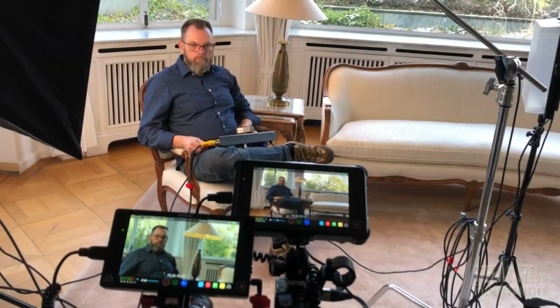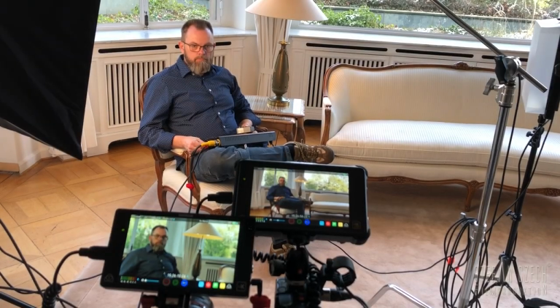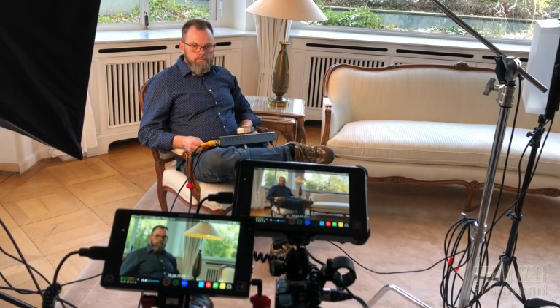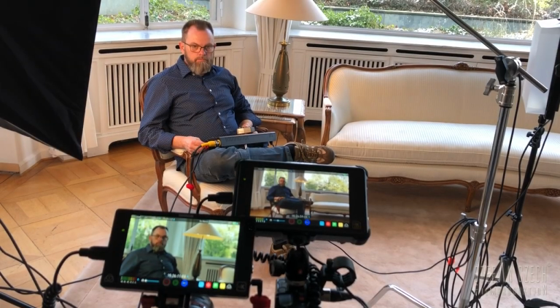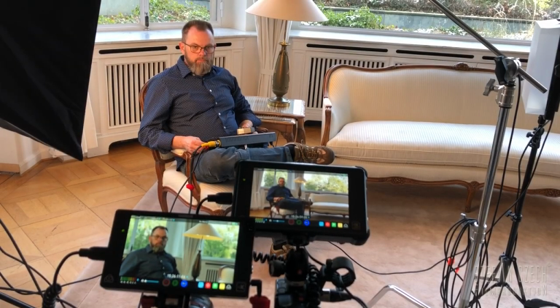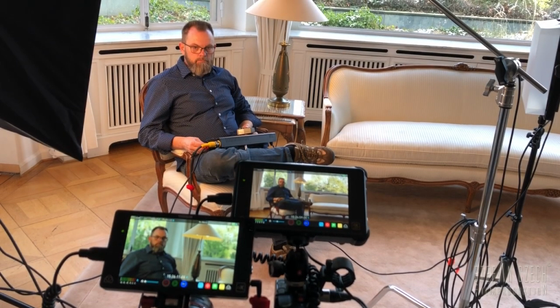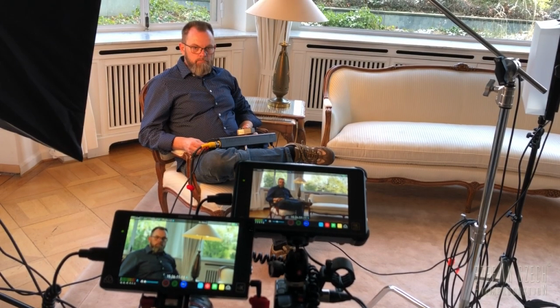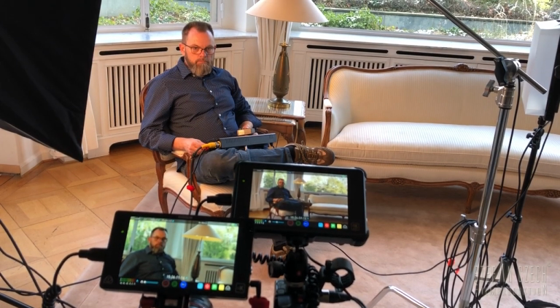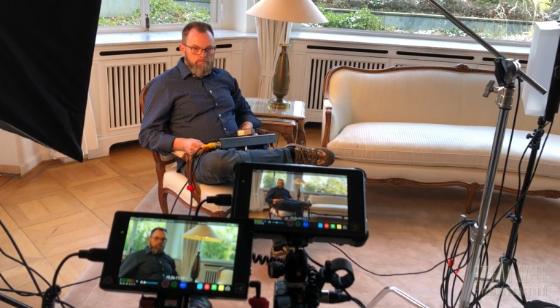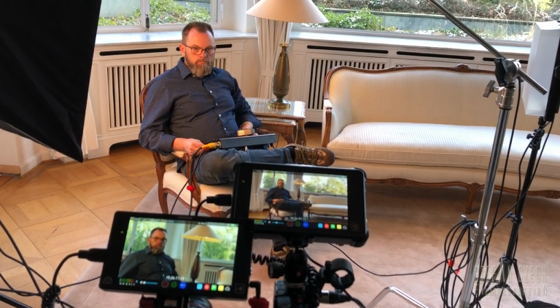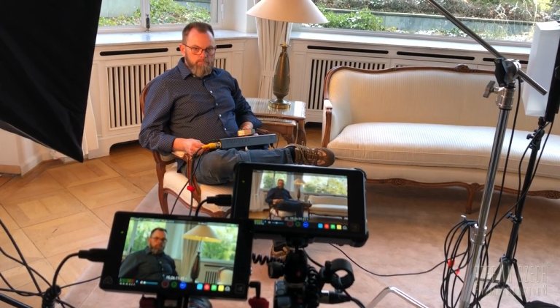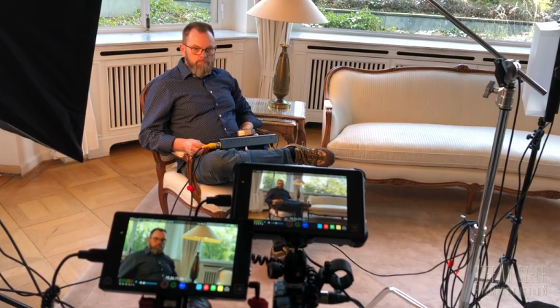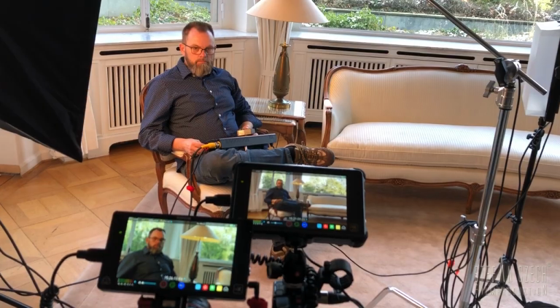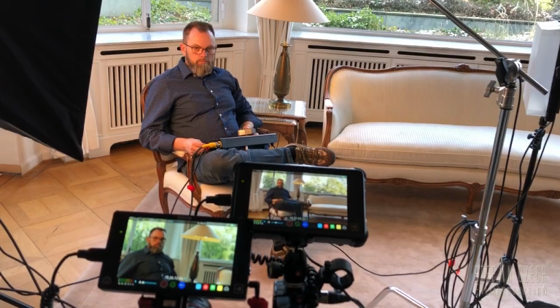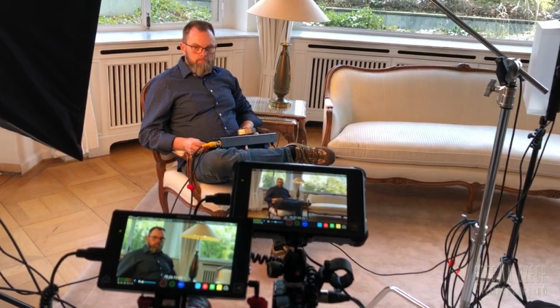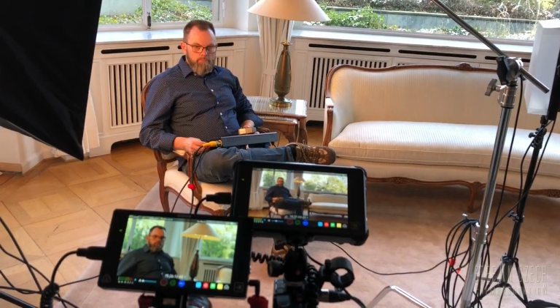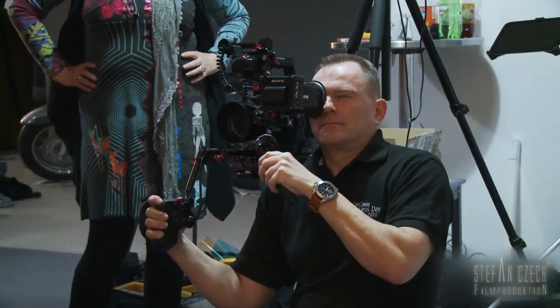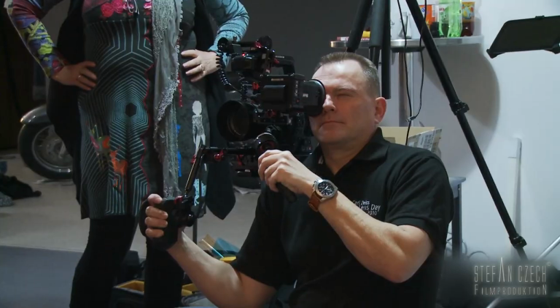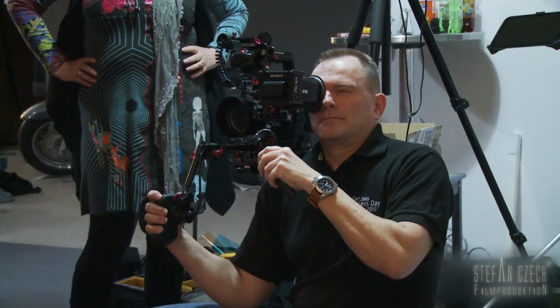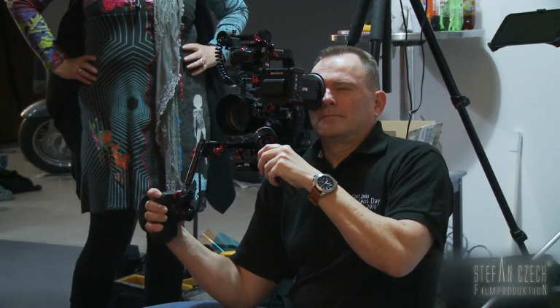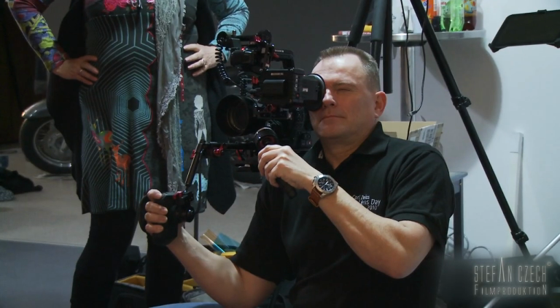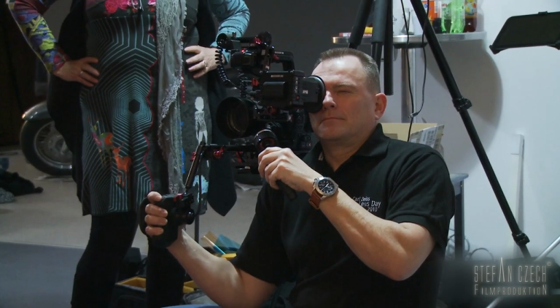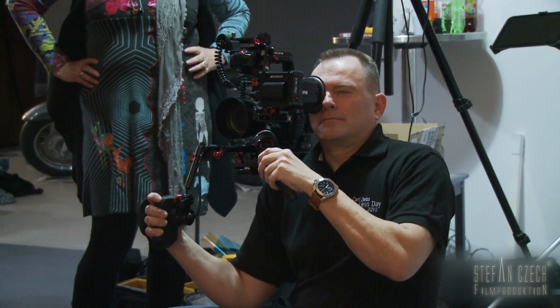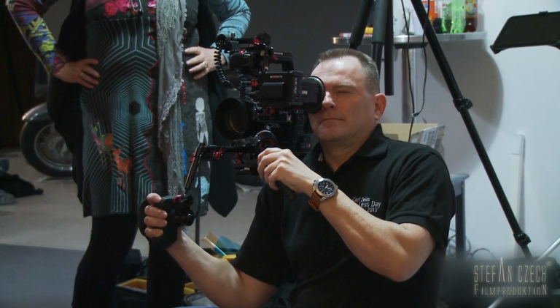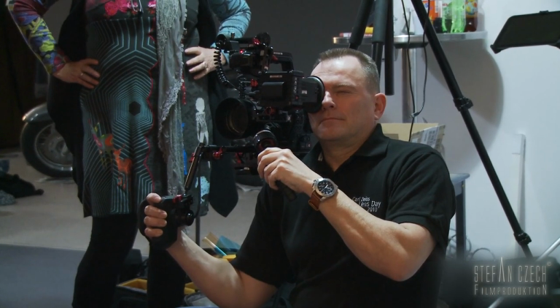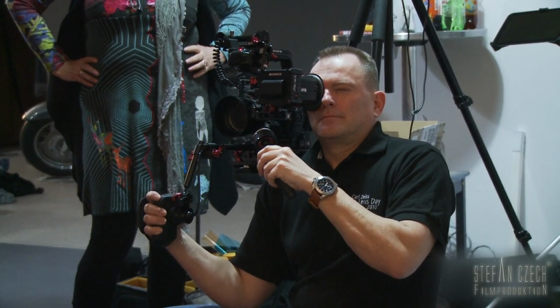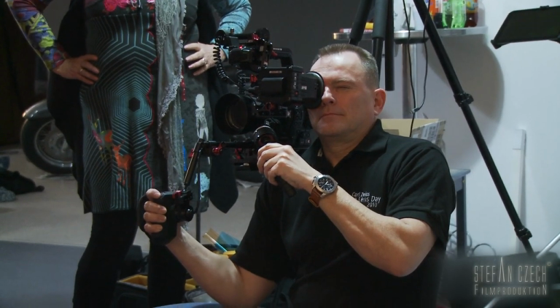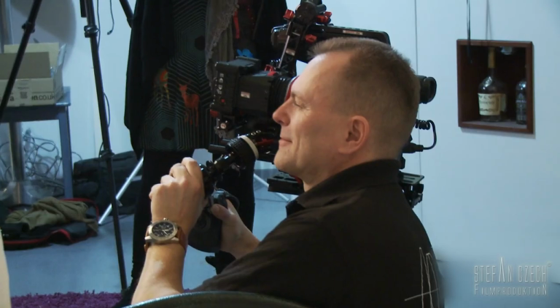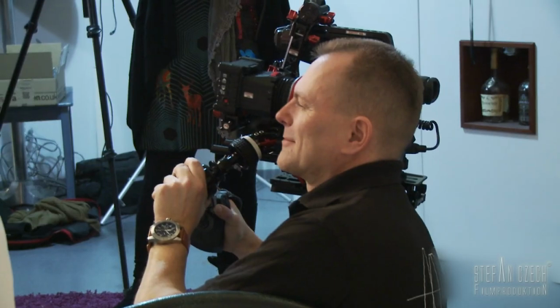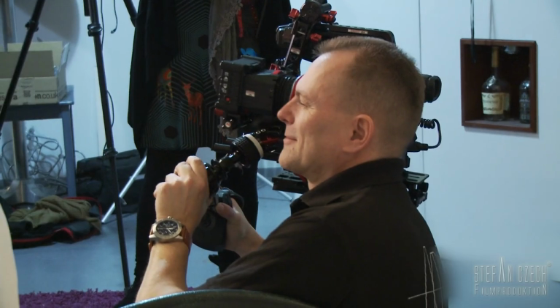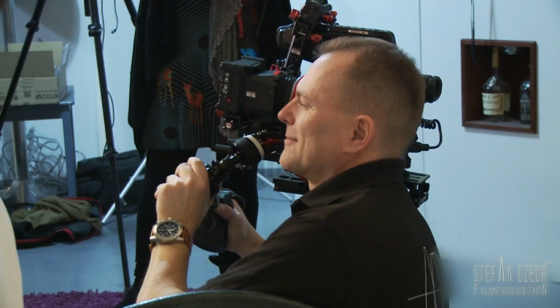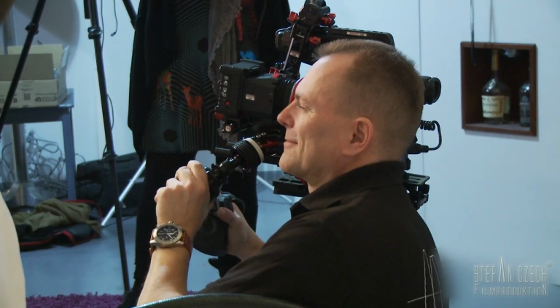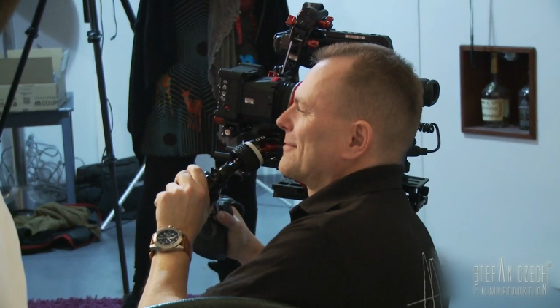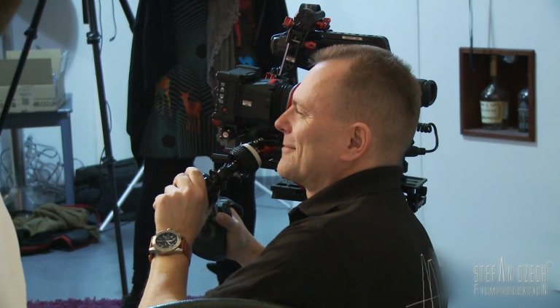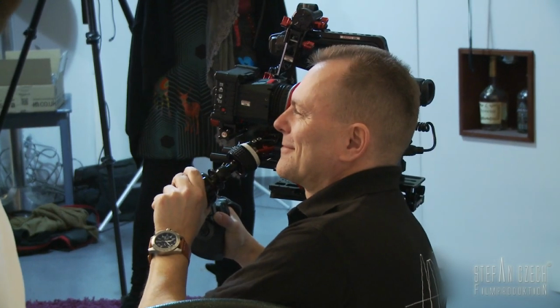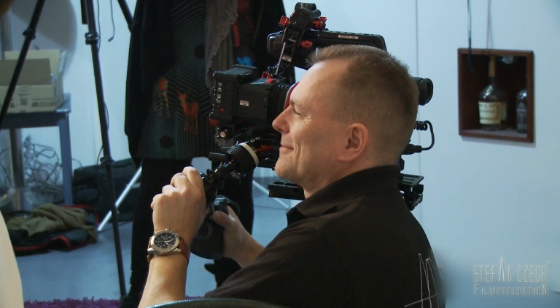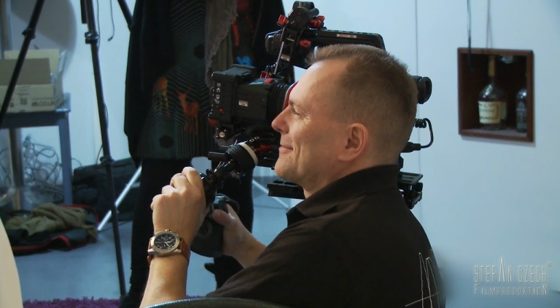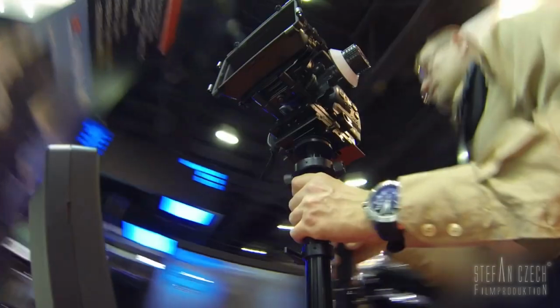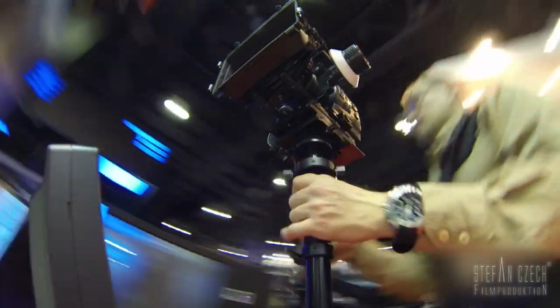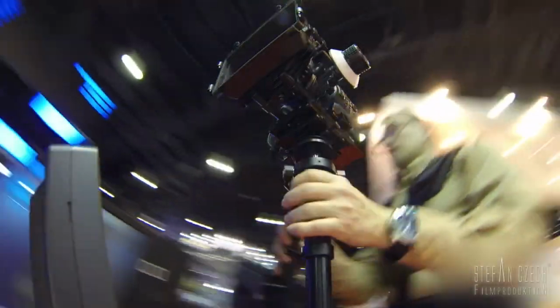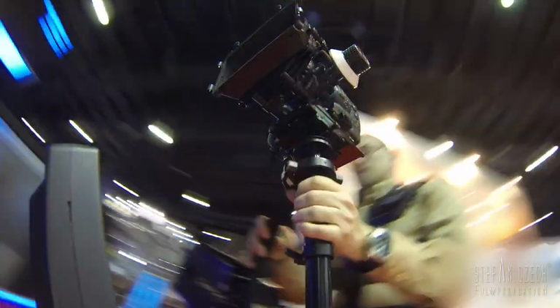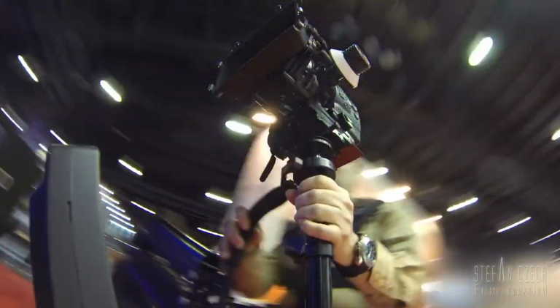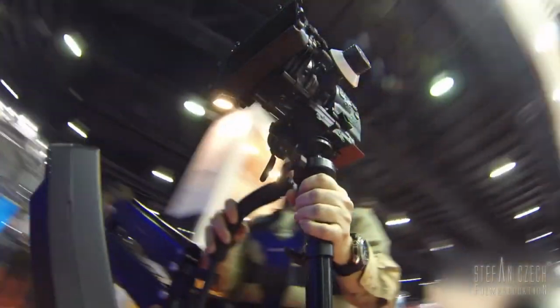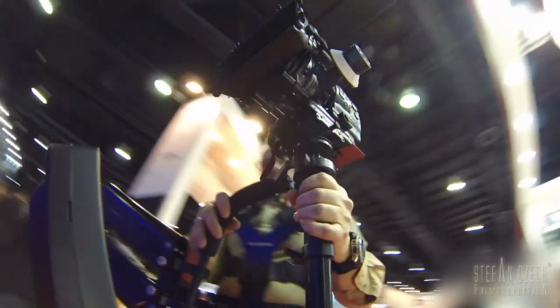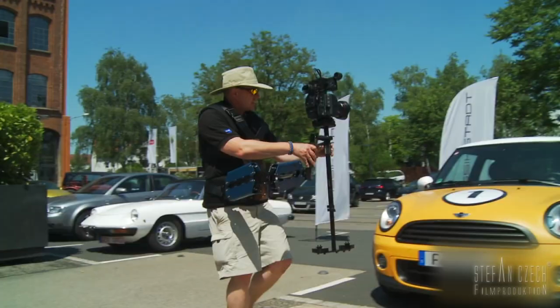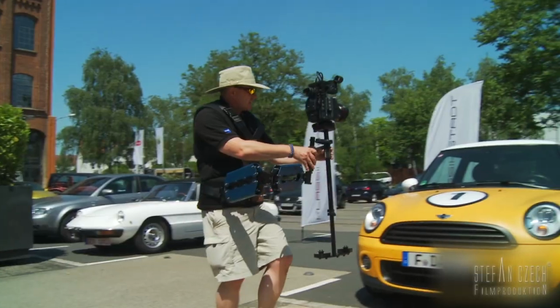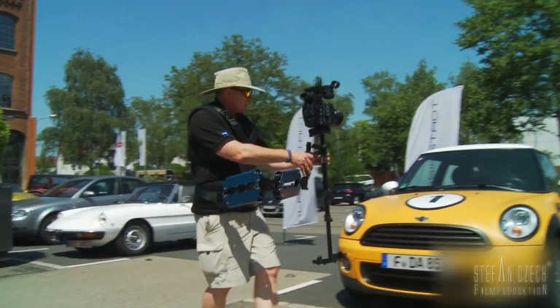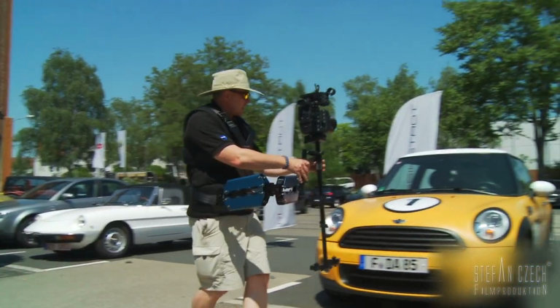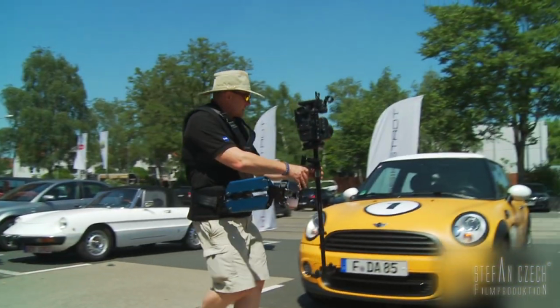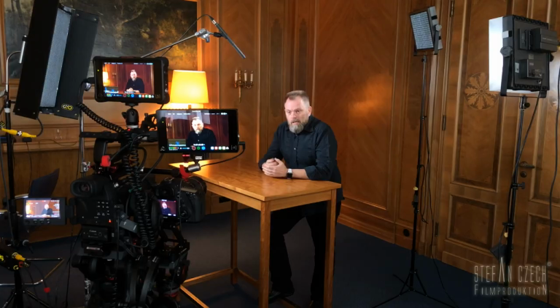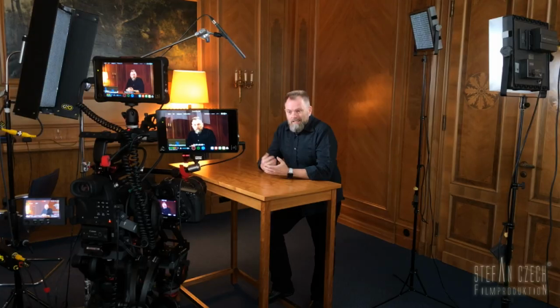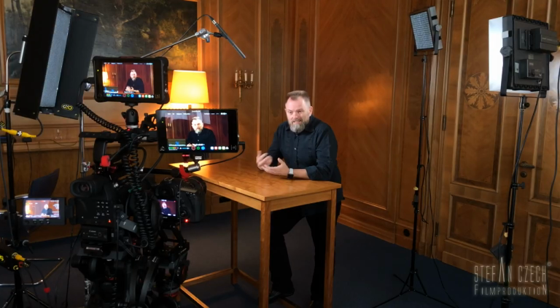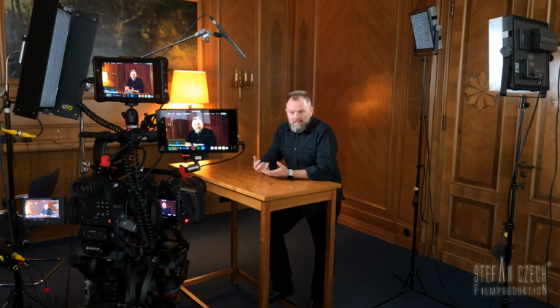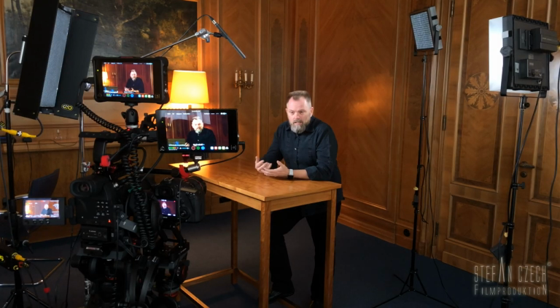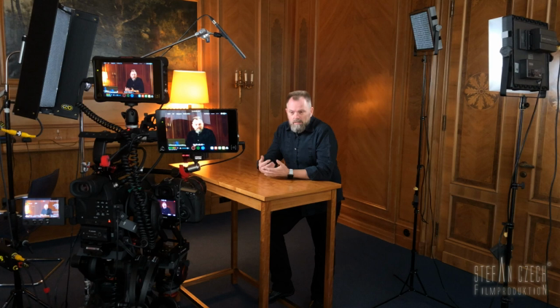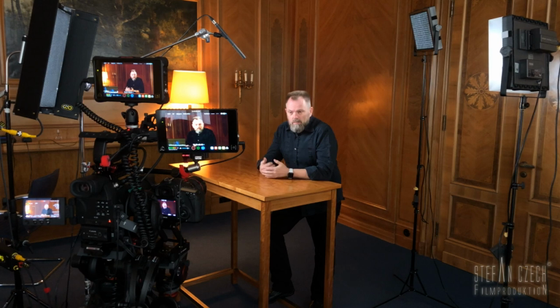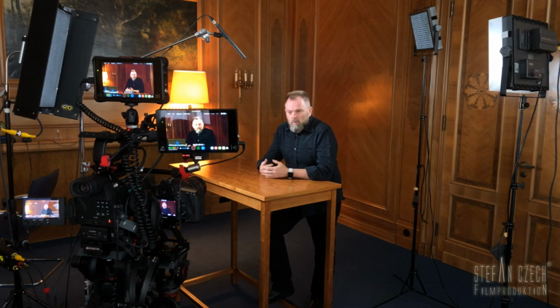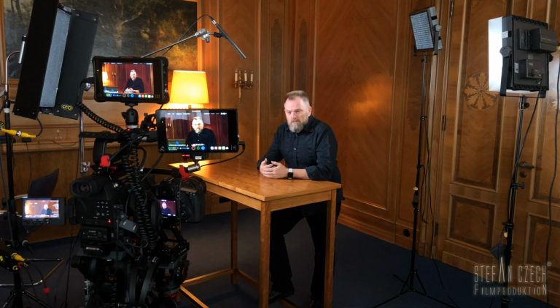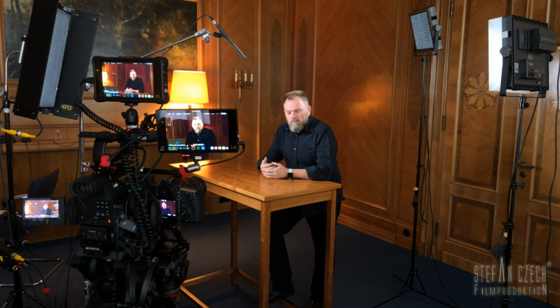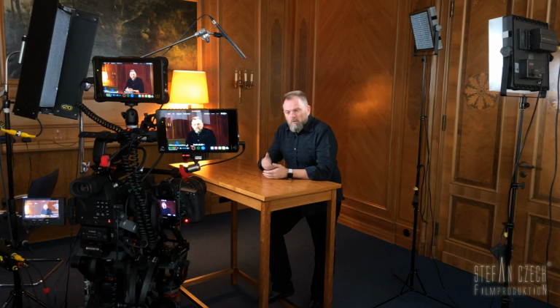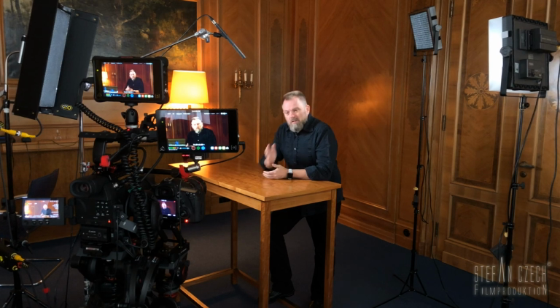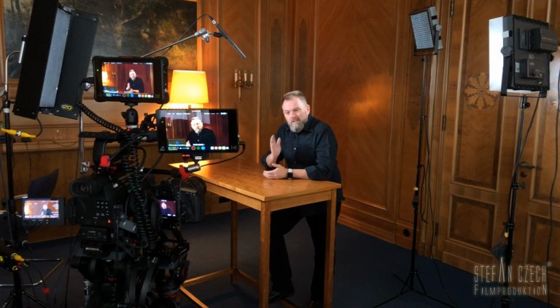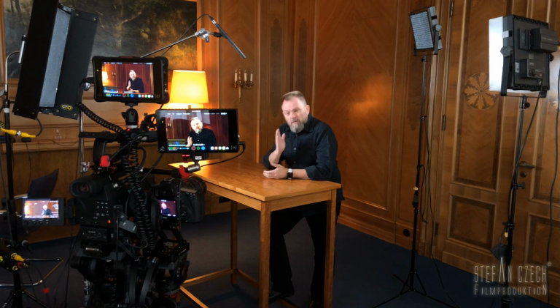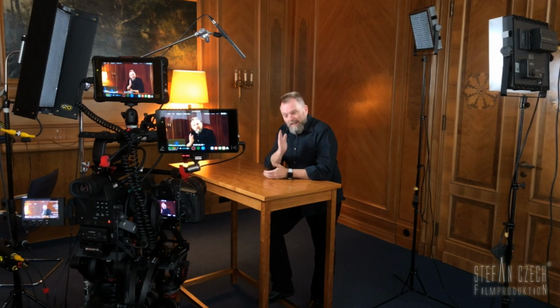Hello and welcome. My name is Stefan Tschech. I'm a DOP, Steadicam Operator and Filmmaker from Frankfurt, Germany.